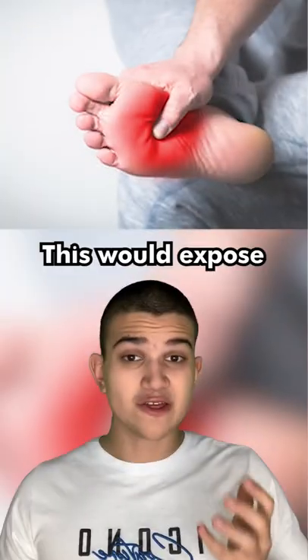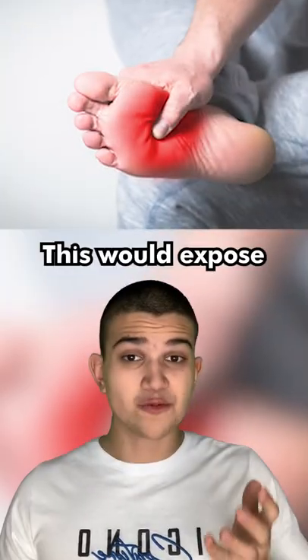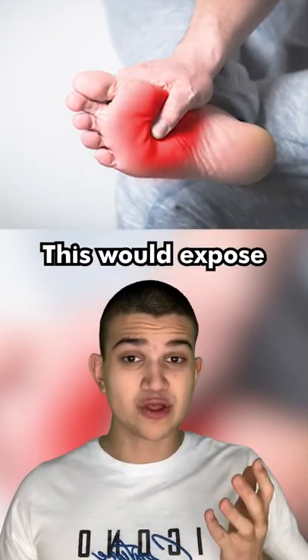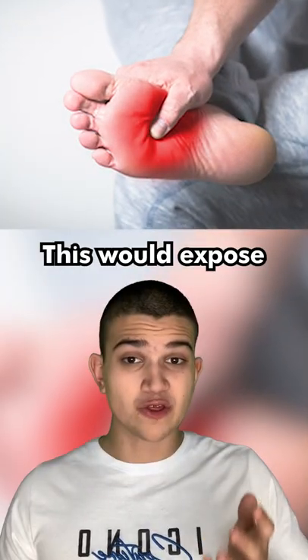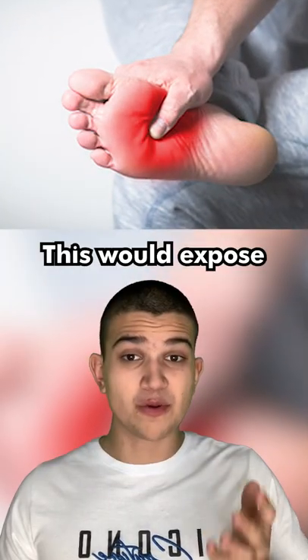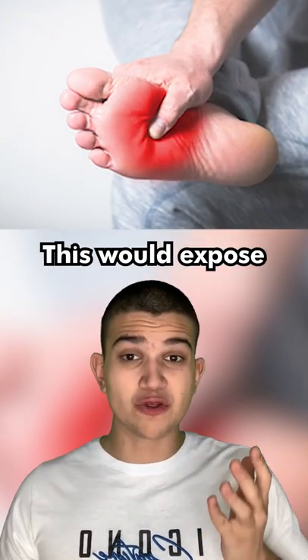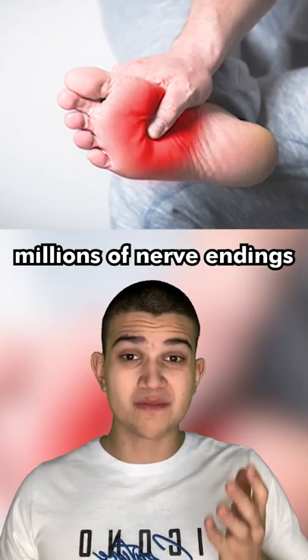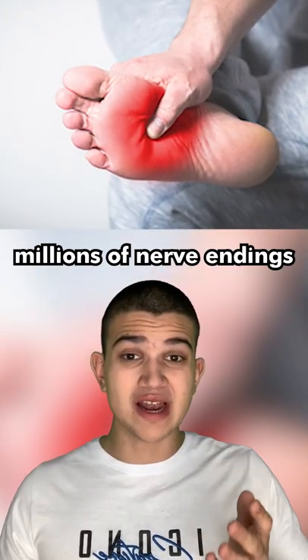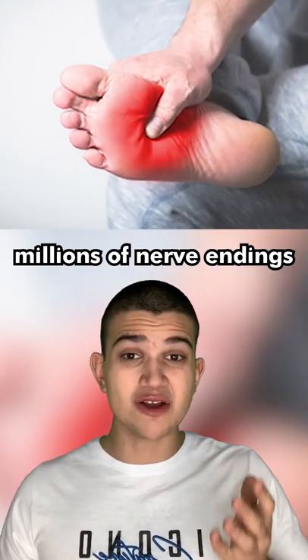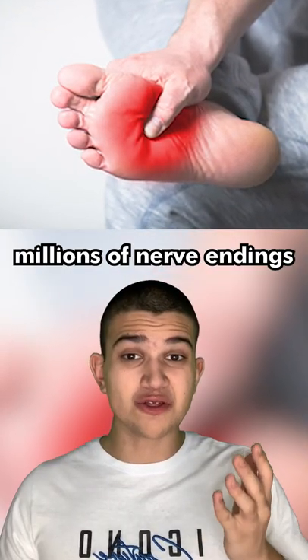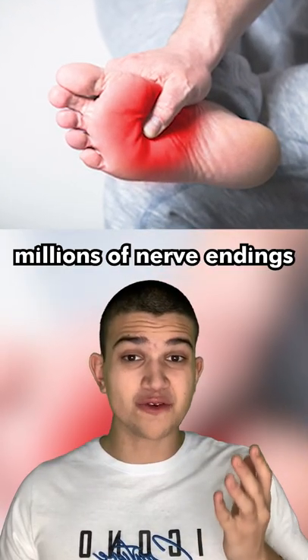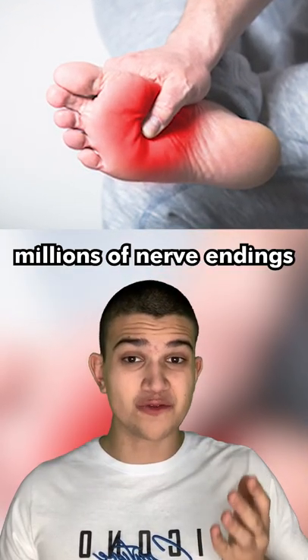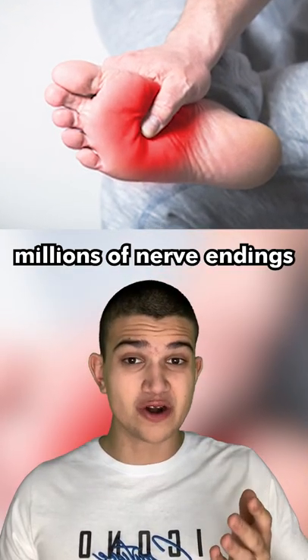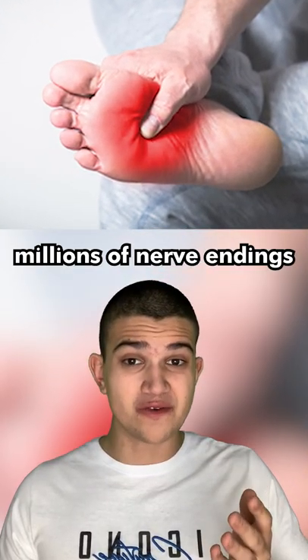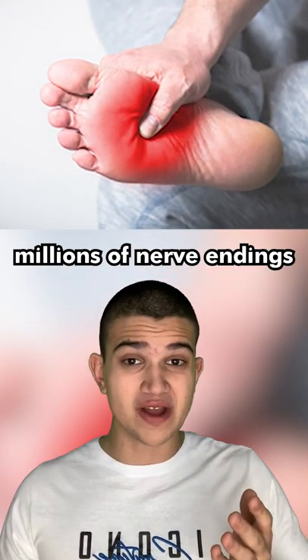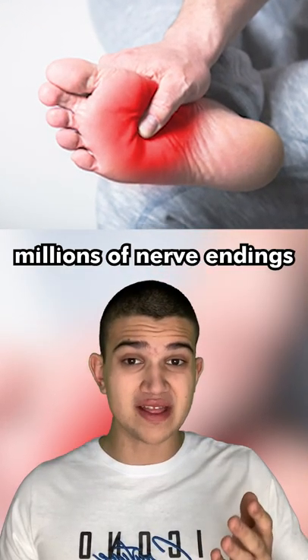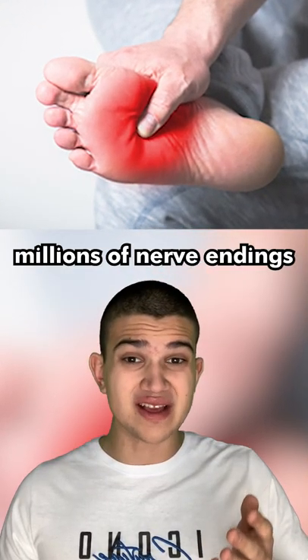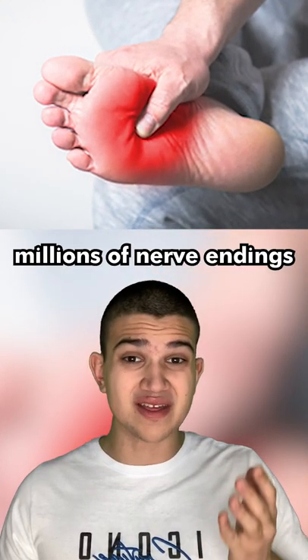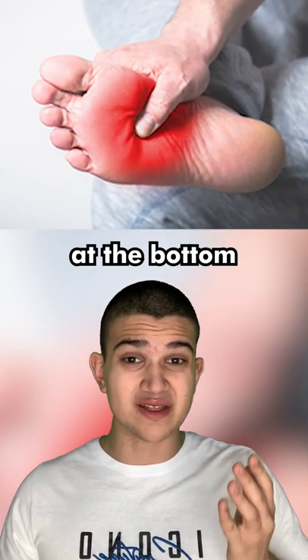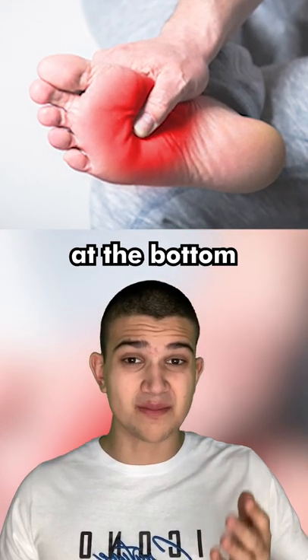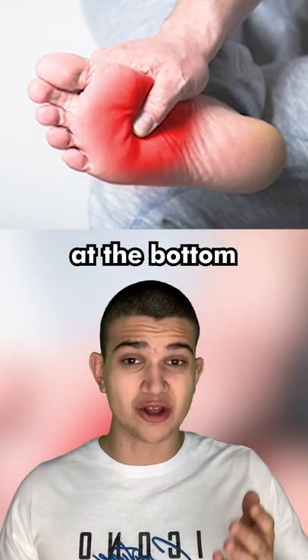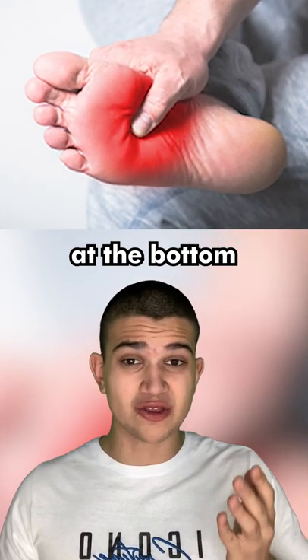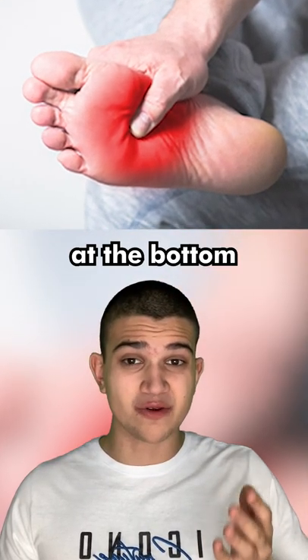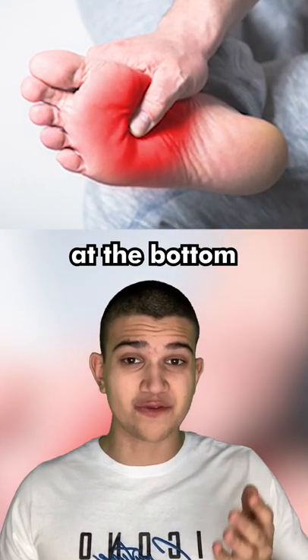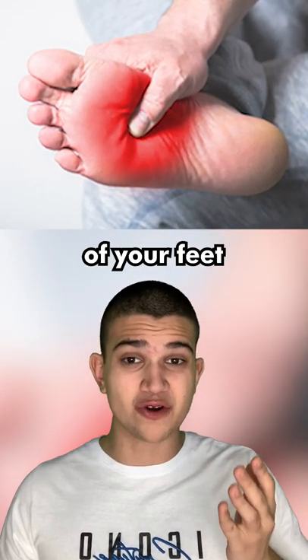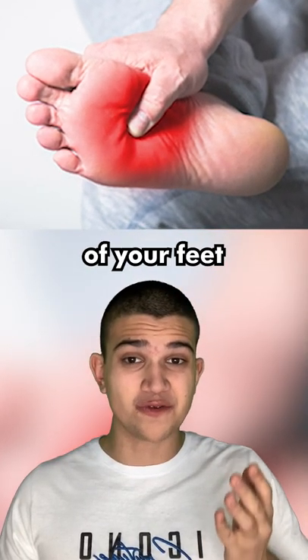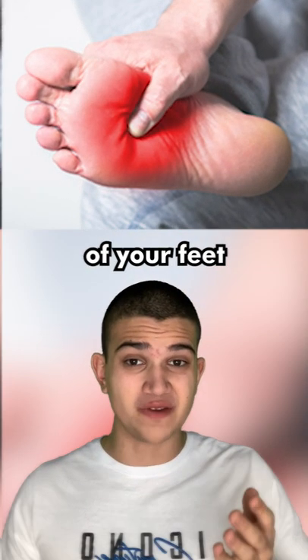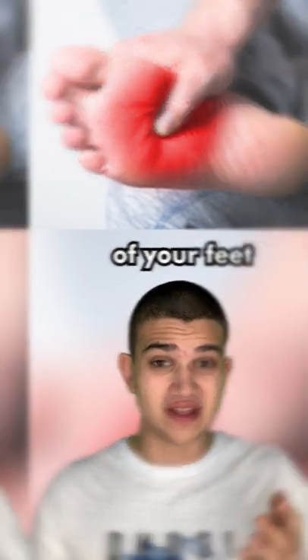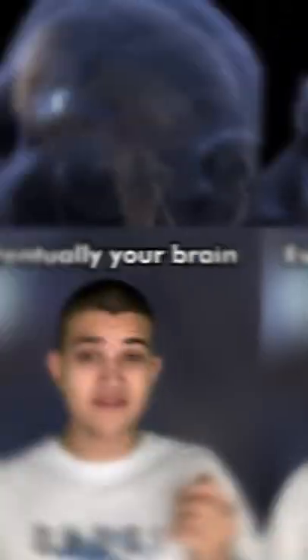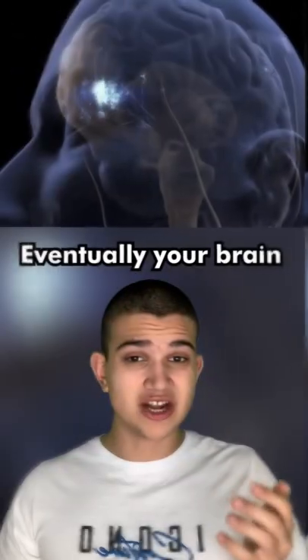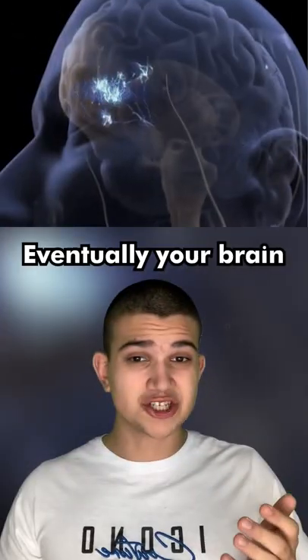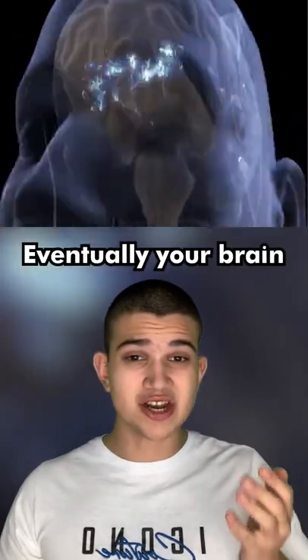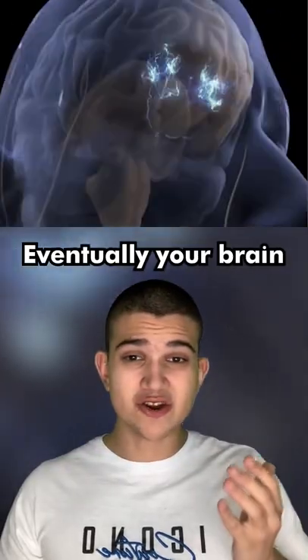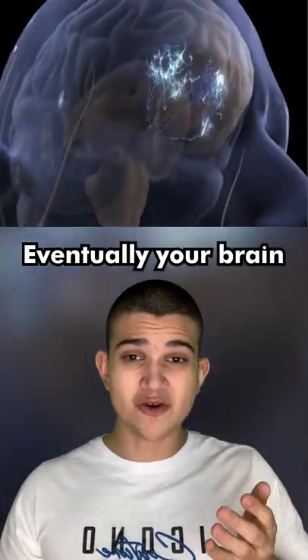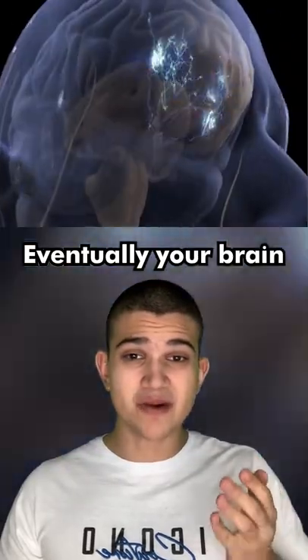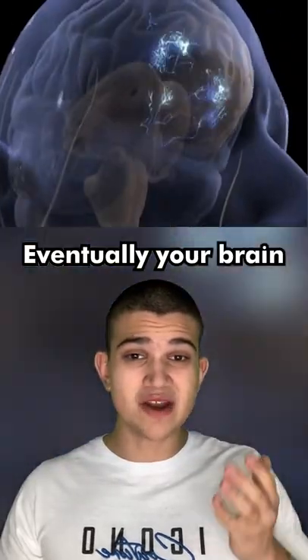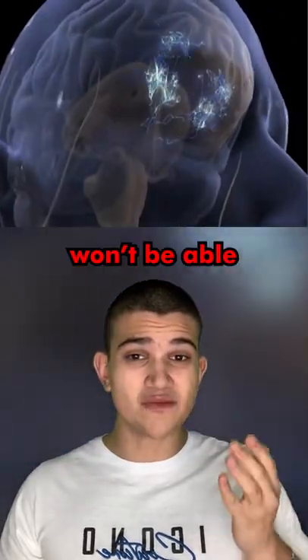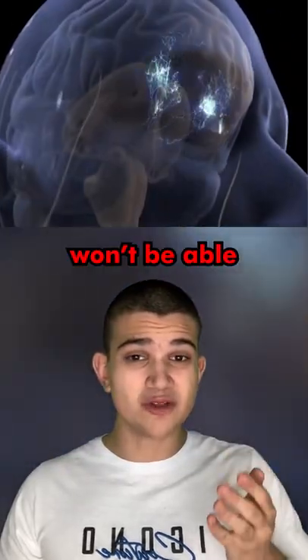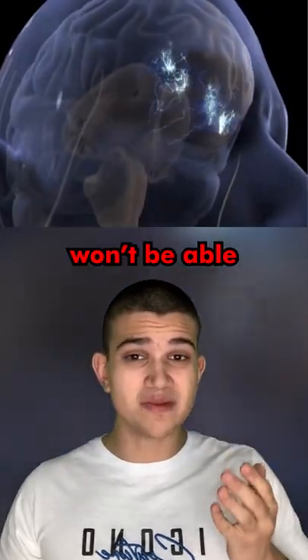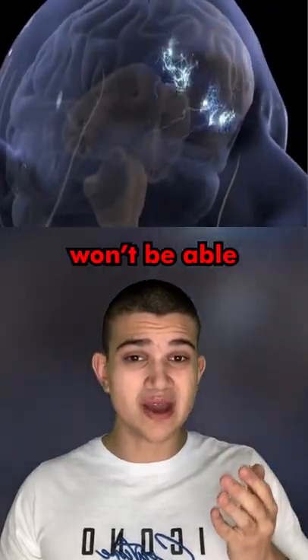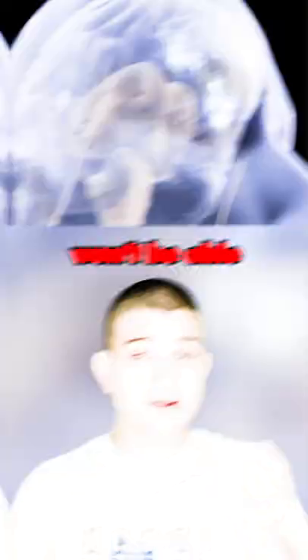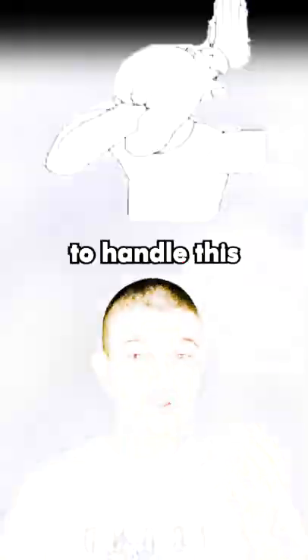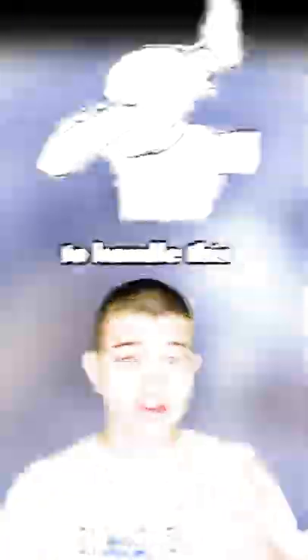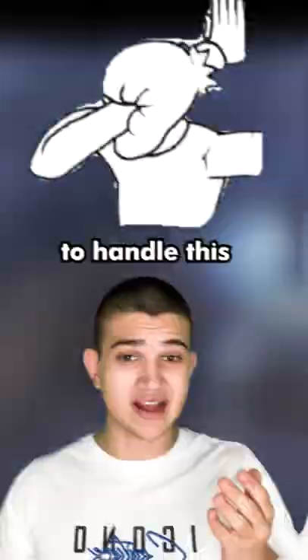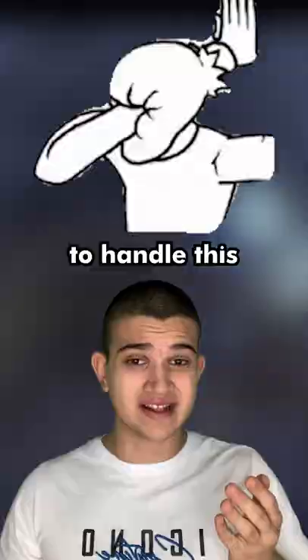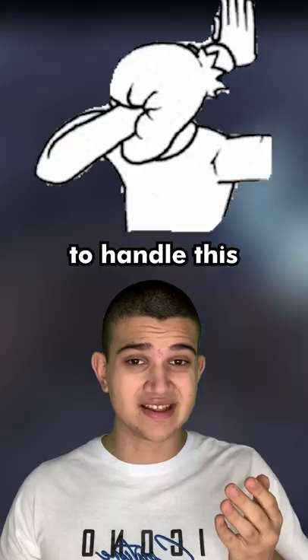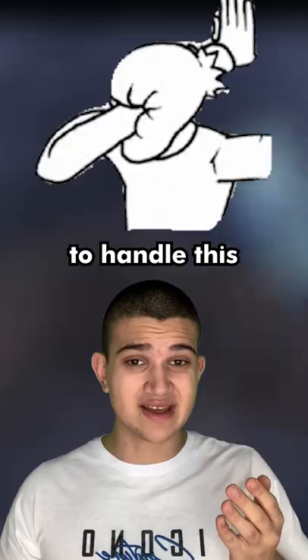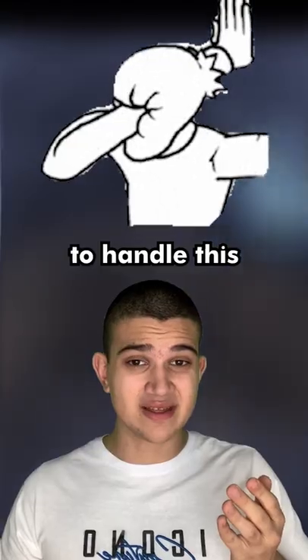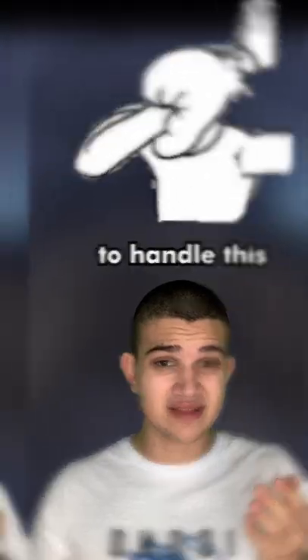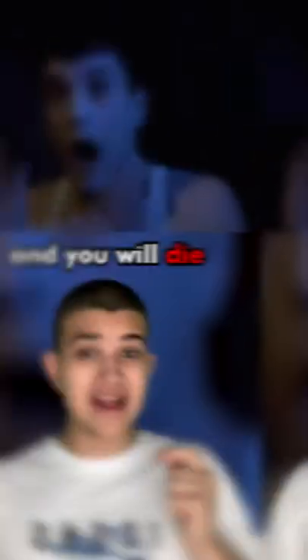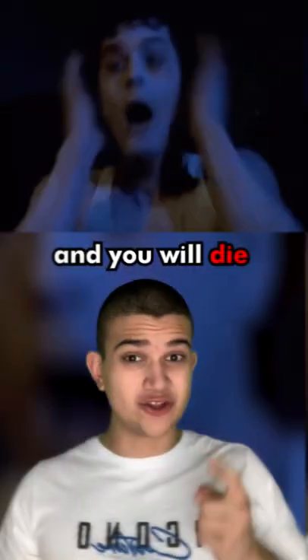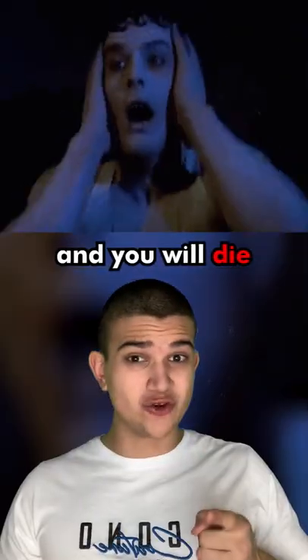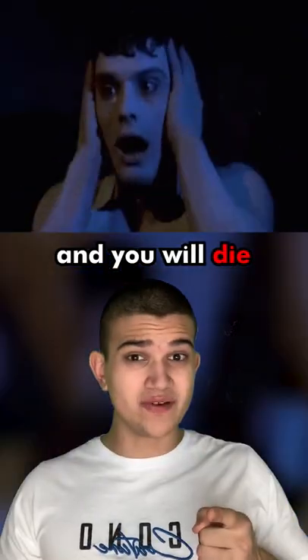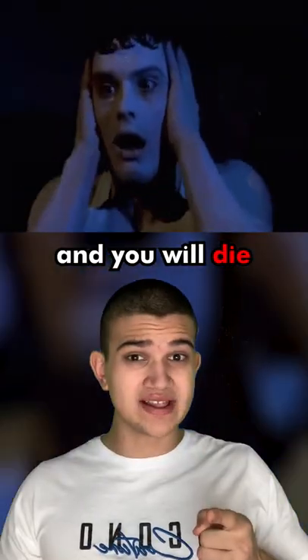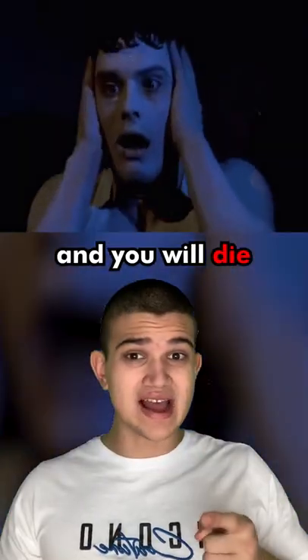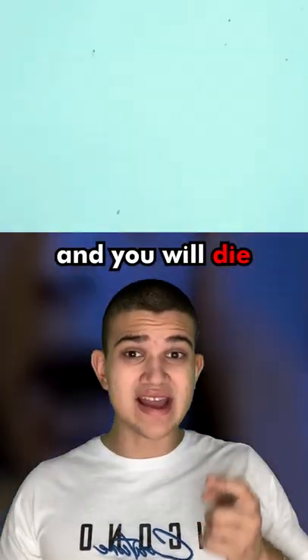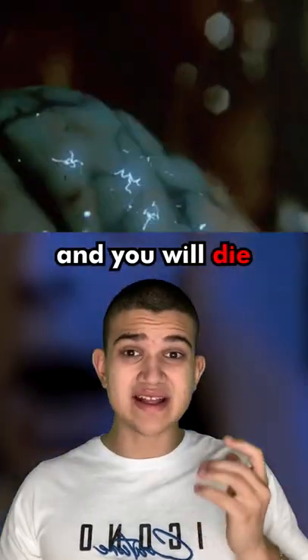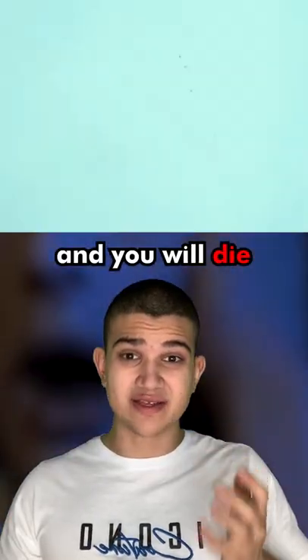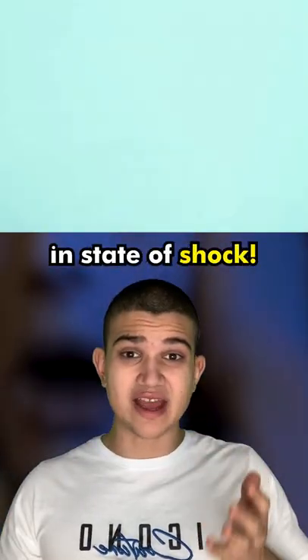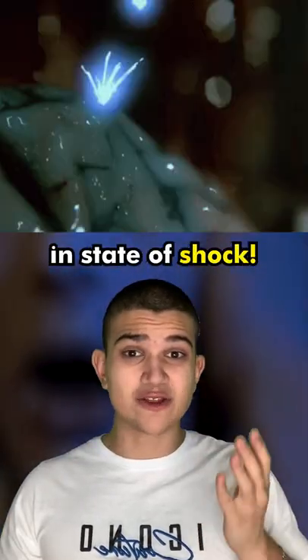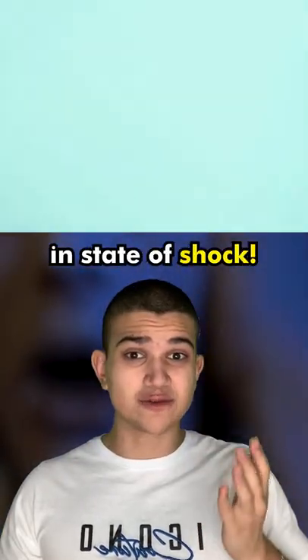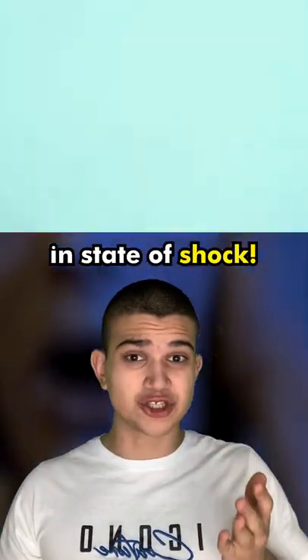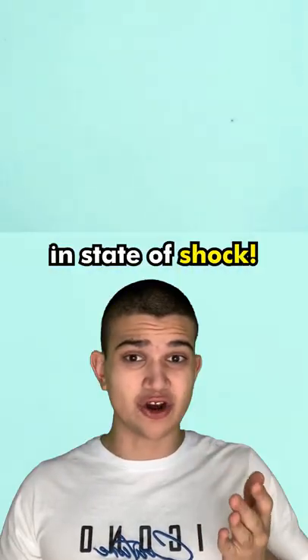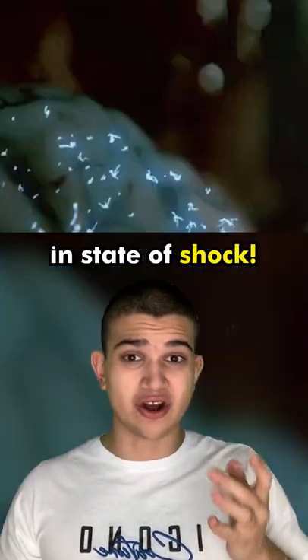This would expose millions of nerve endings at the bottom of your feet. Eventually, your brain won't be able to handle this and you will die in a state of shock.